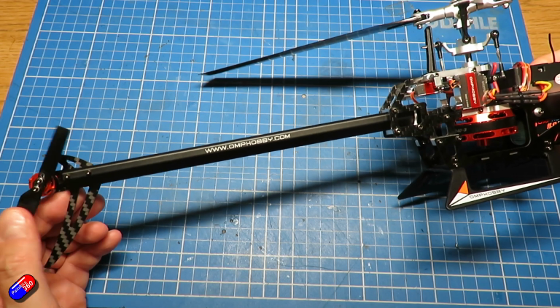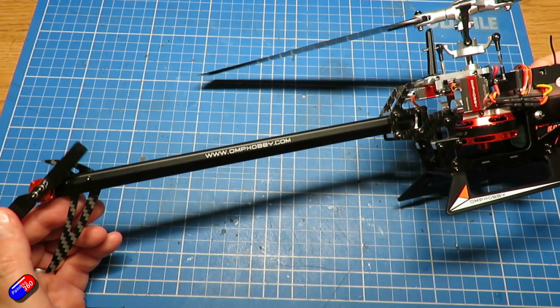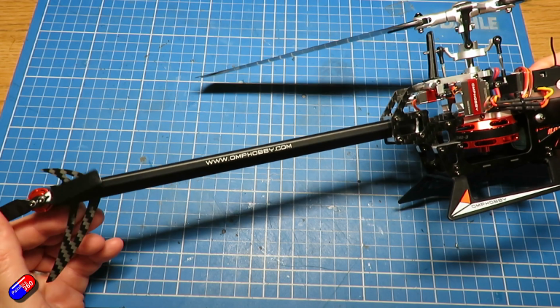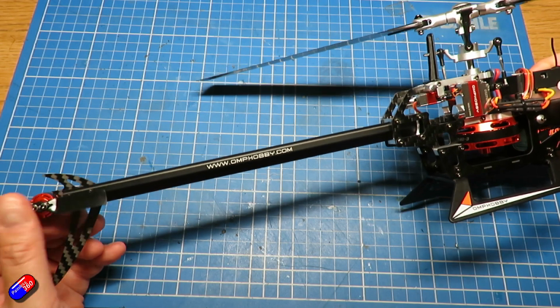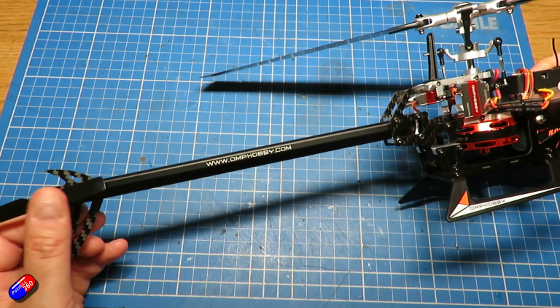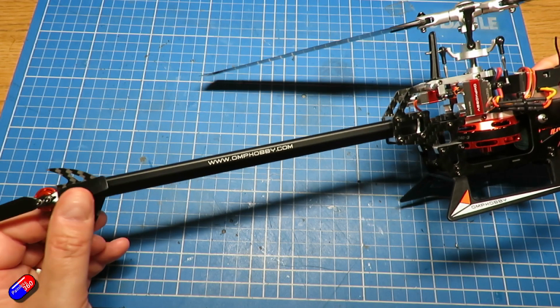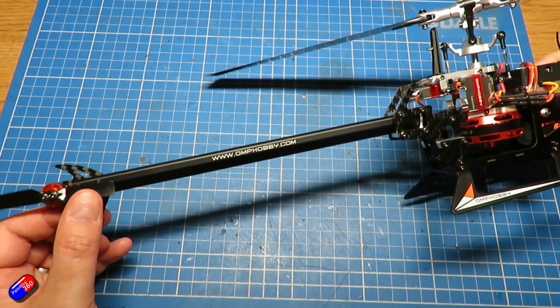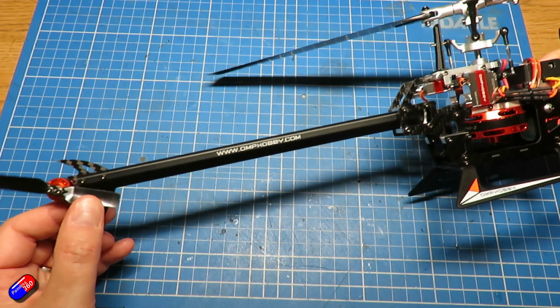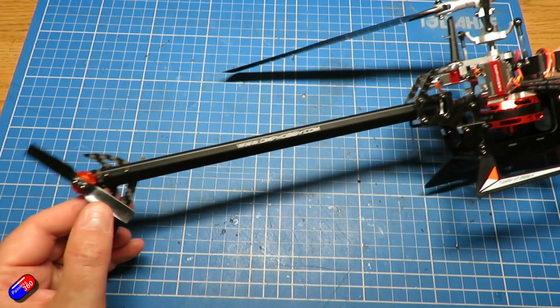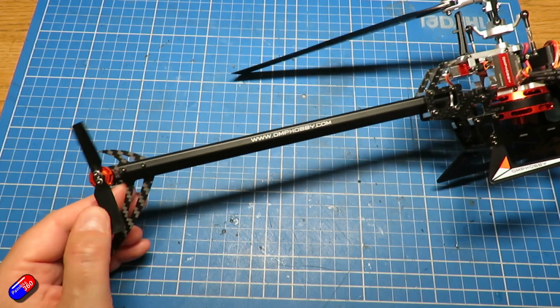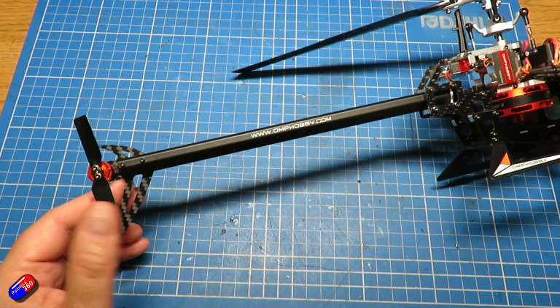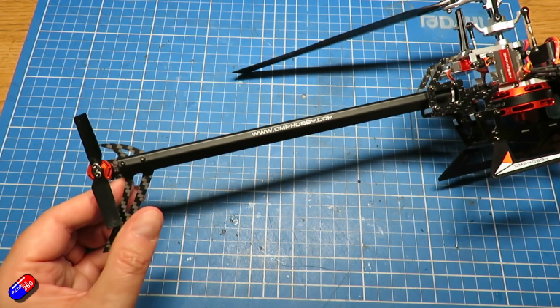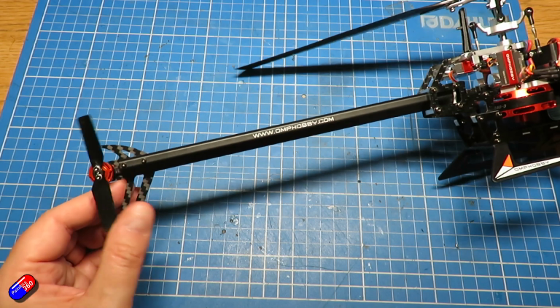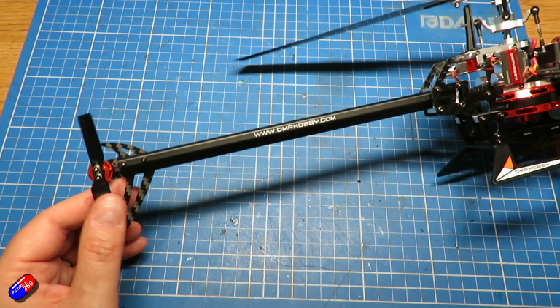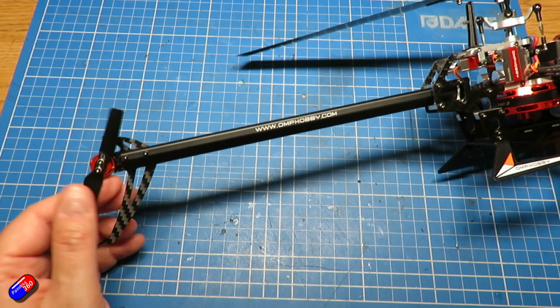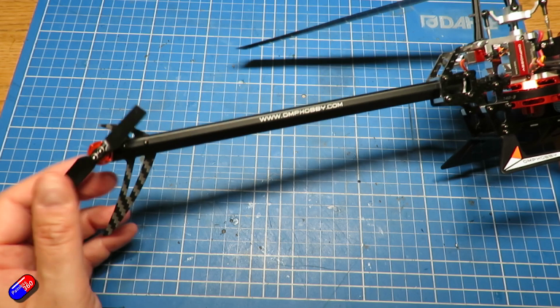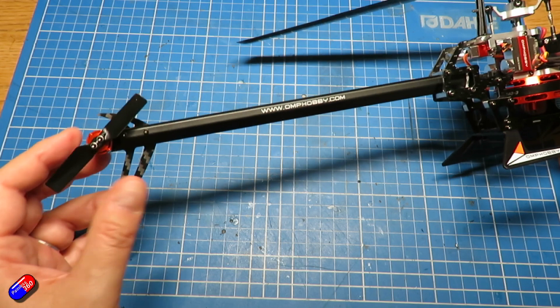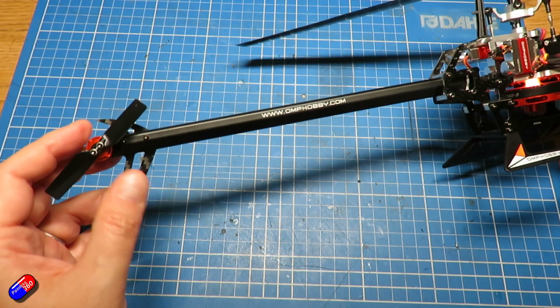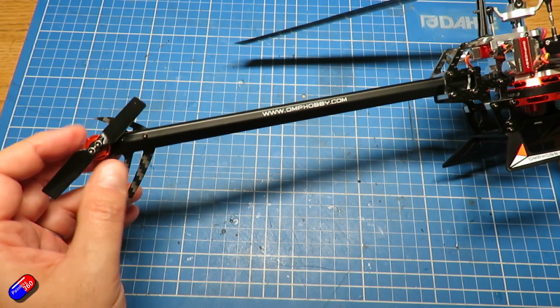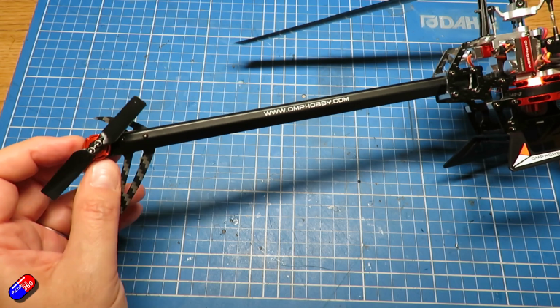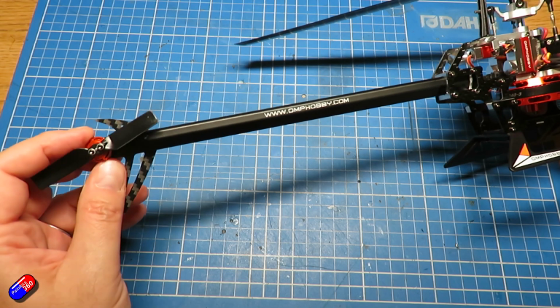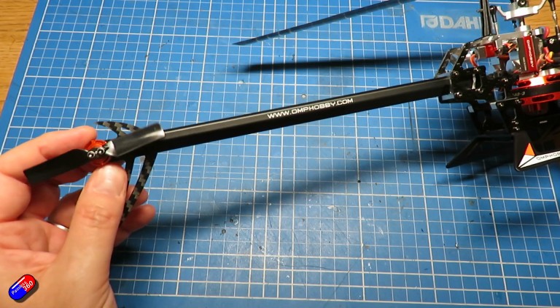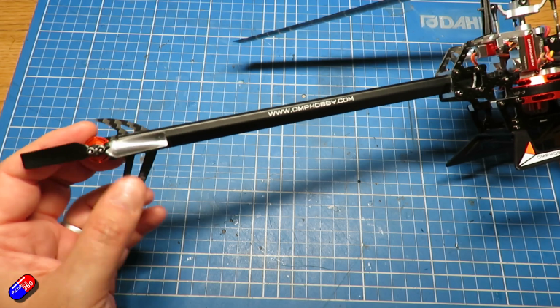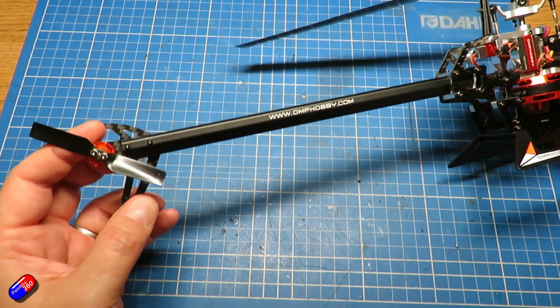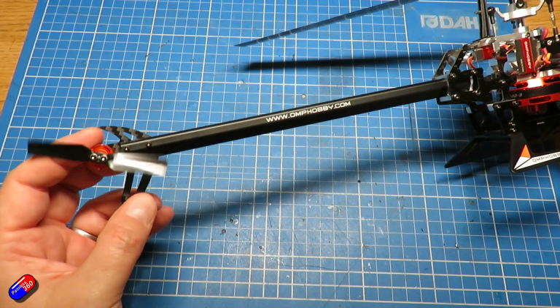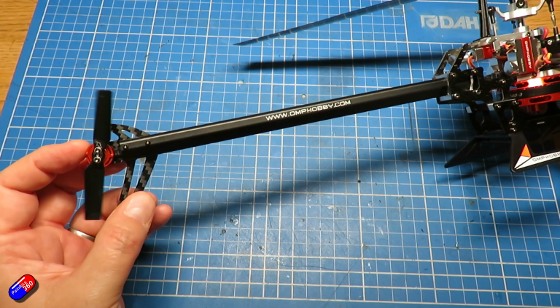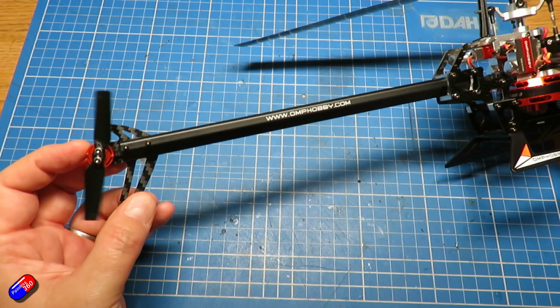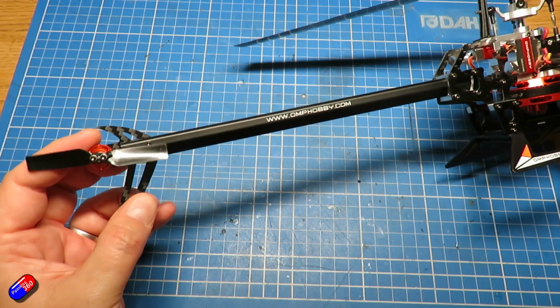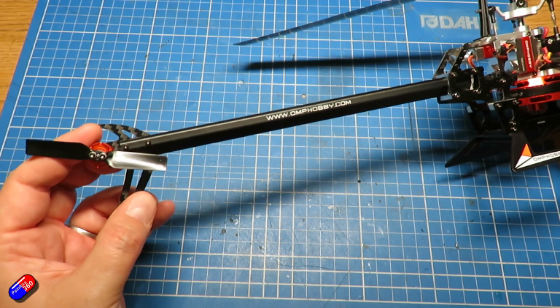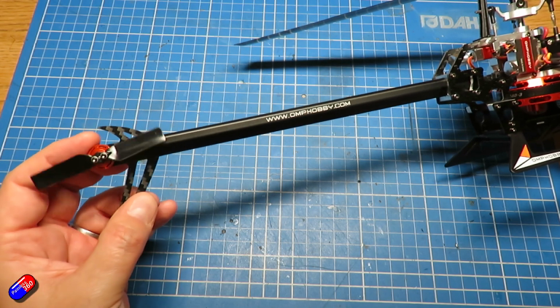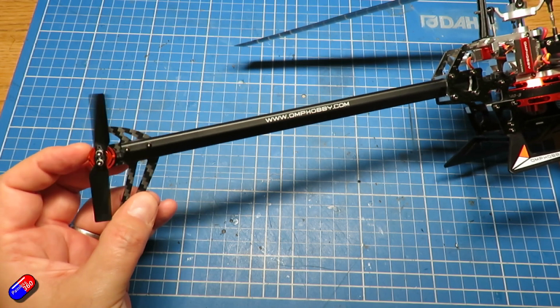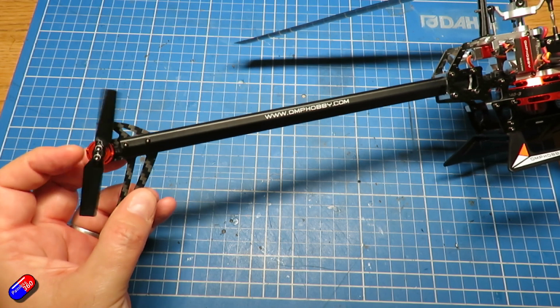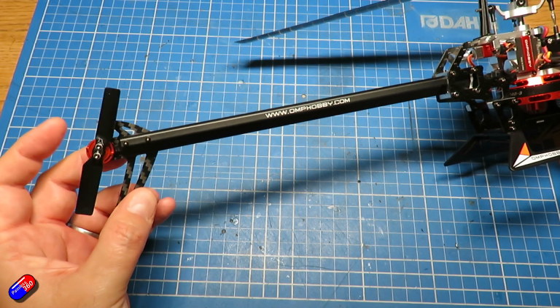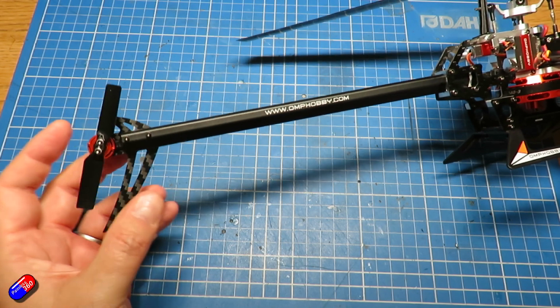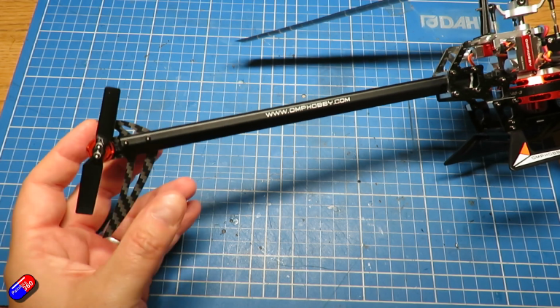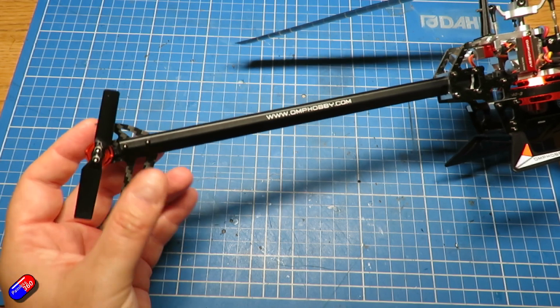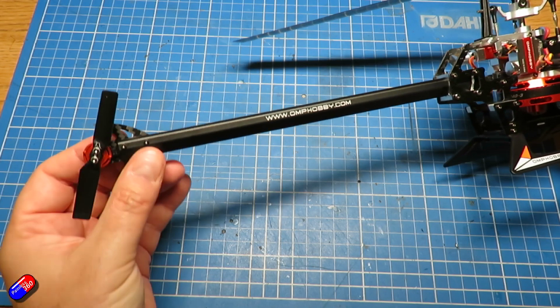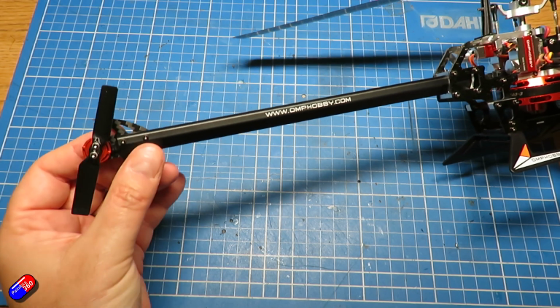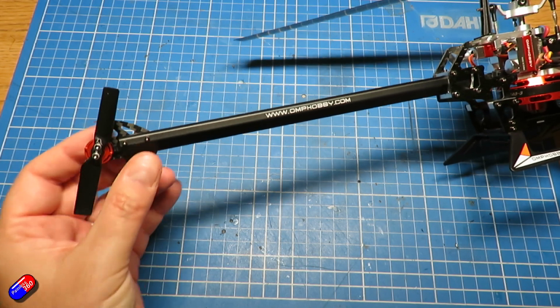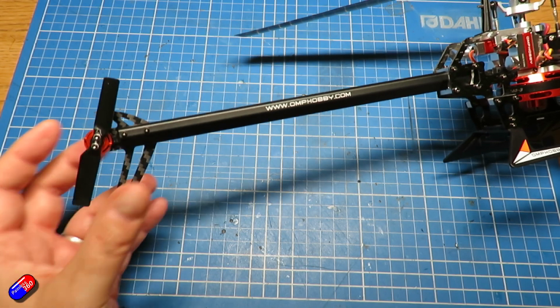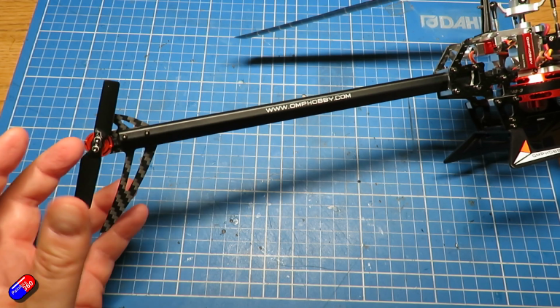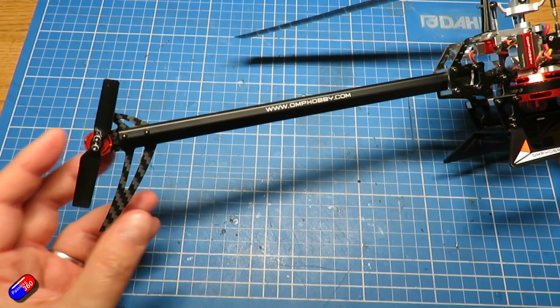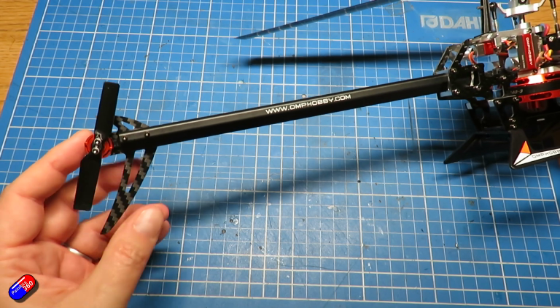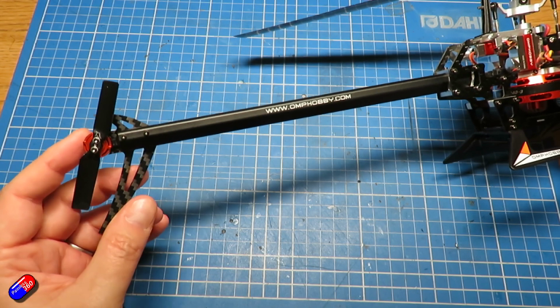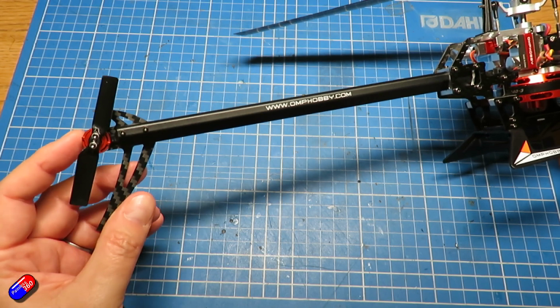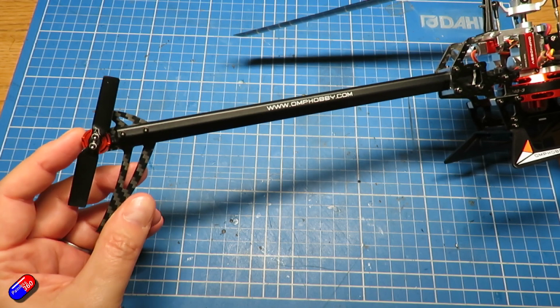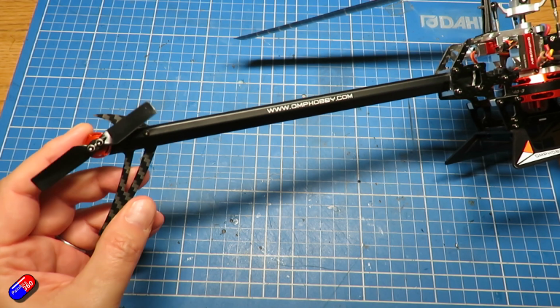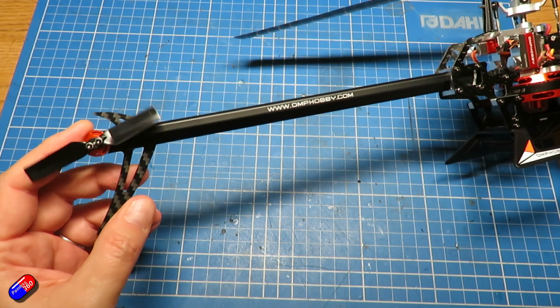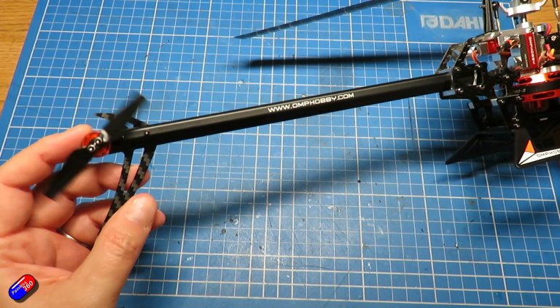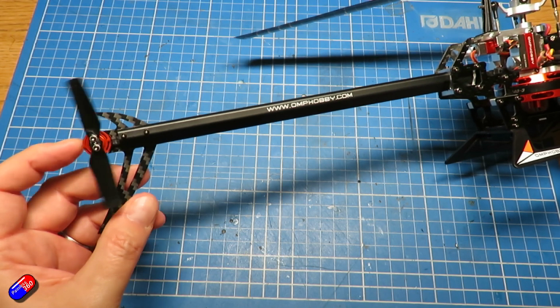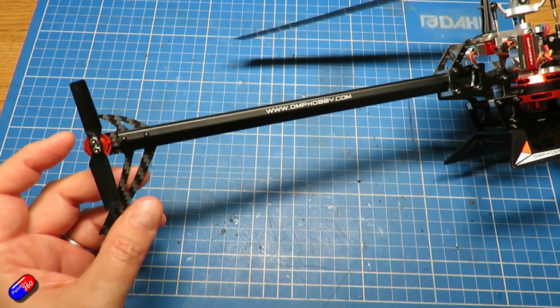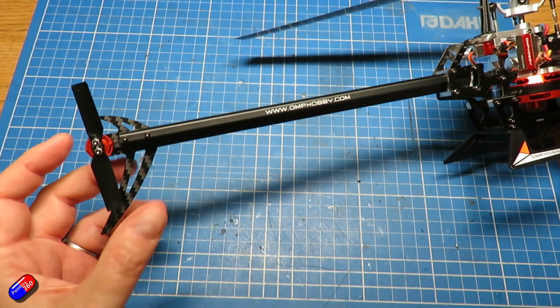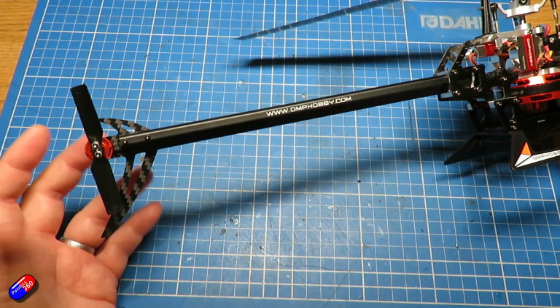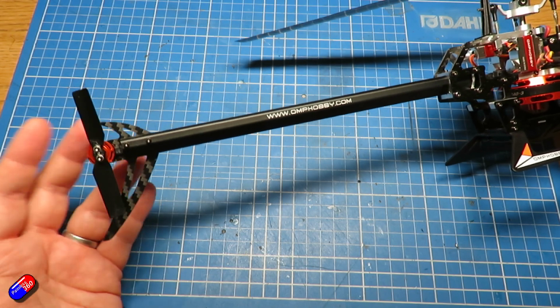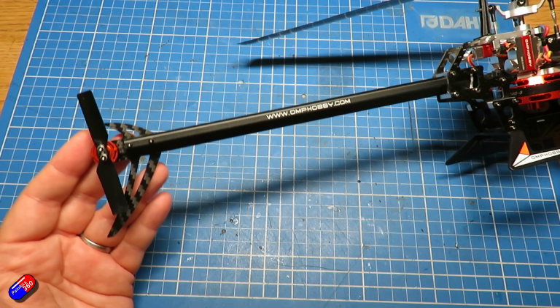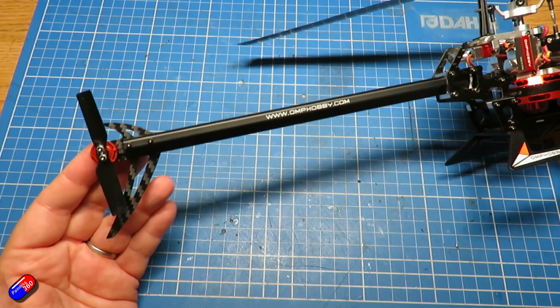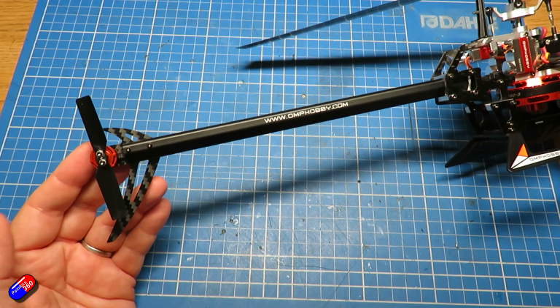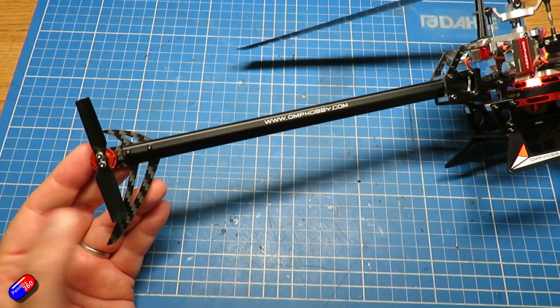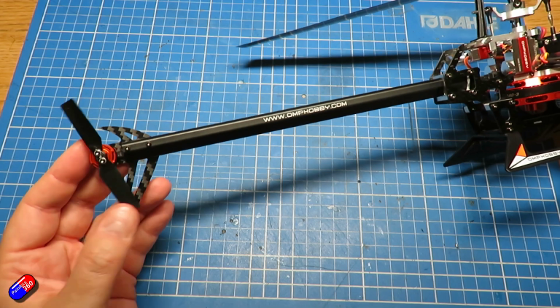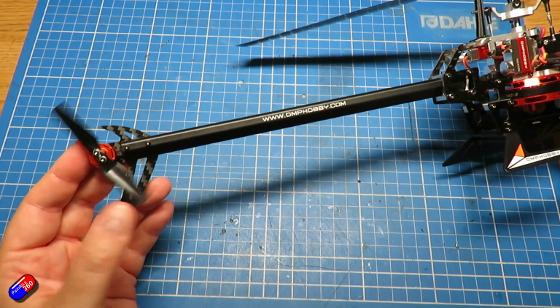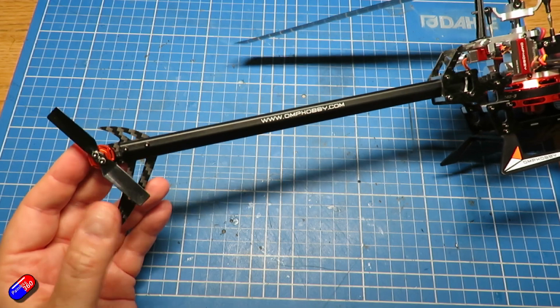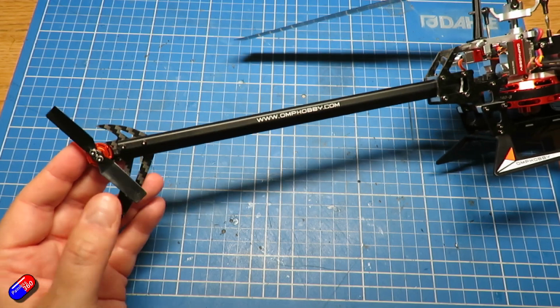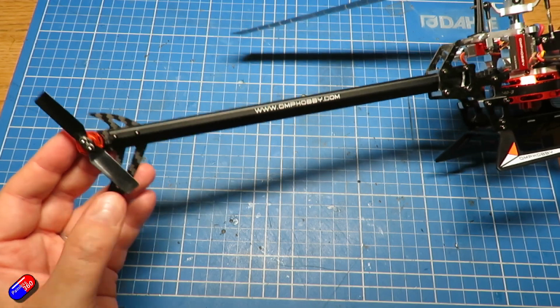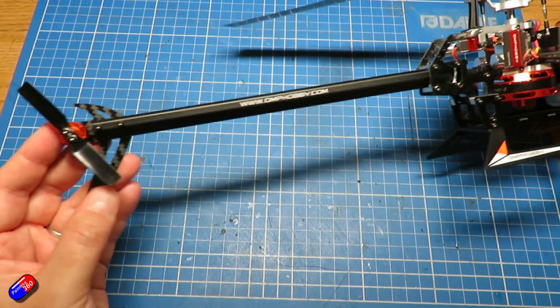On more expensive models, the tail setup has a little servo that actually allows you to change the pitch of the tail blades, which is a variable pitch tail — better on more professional helicopters because it means you can change the pitch to move the tail in both directions.